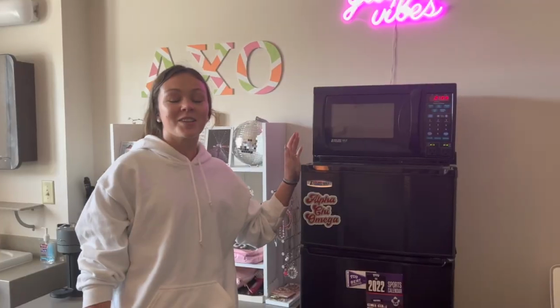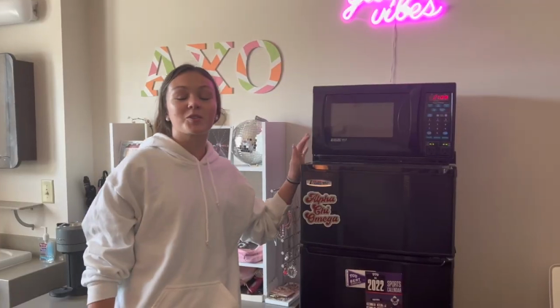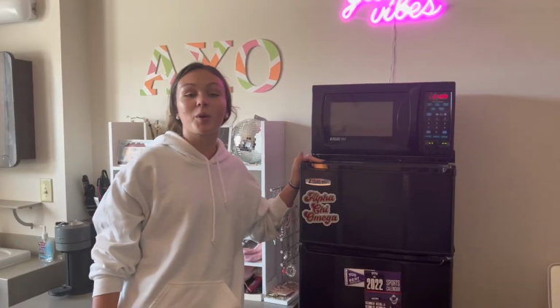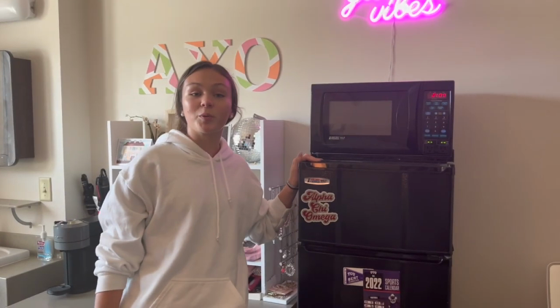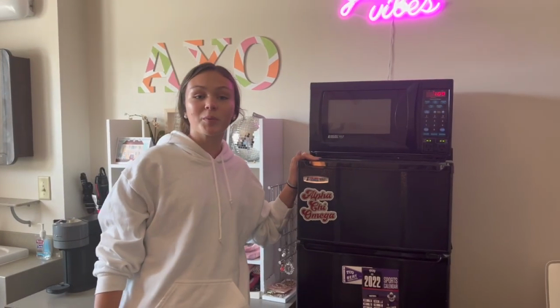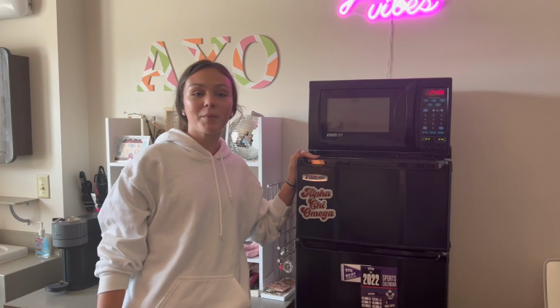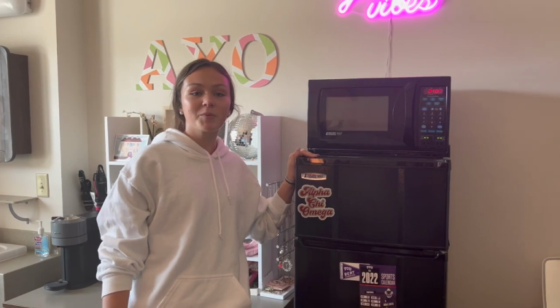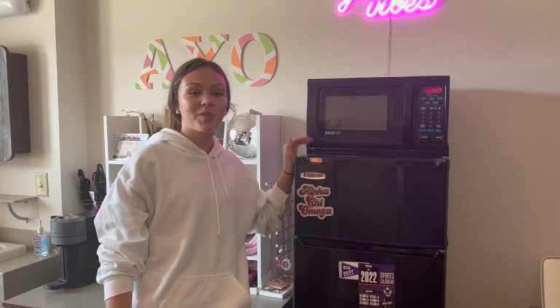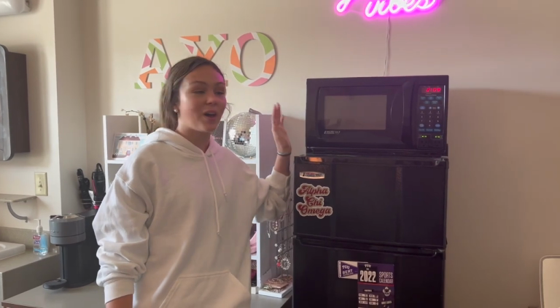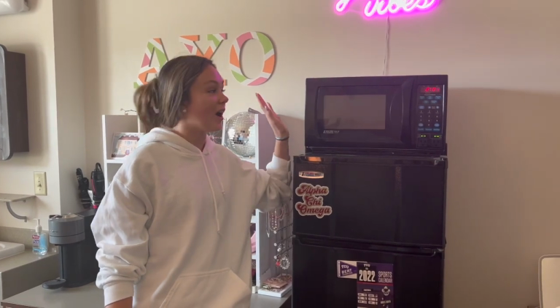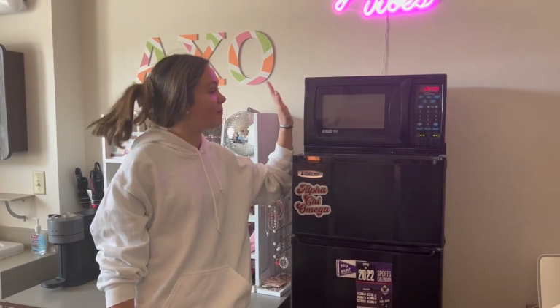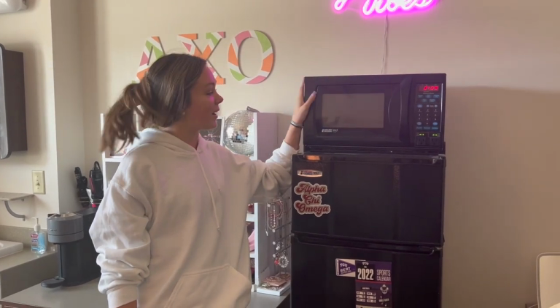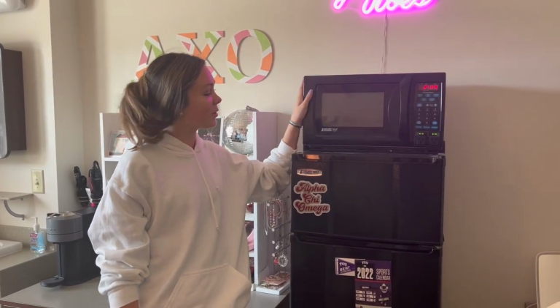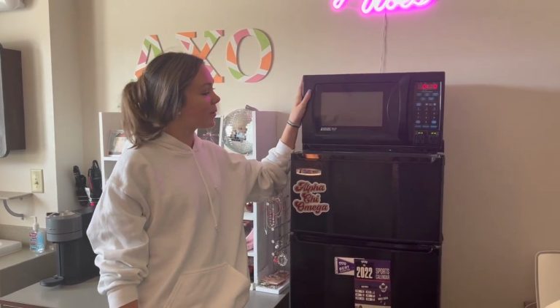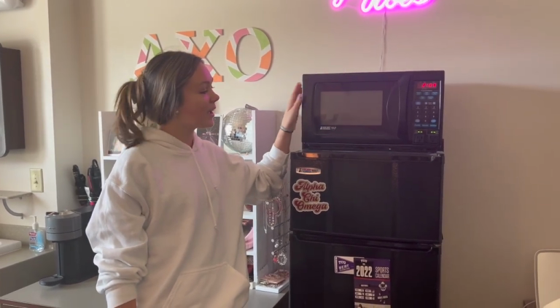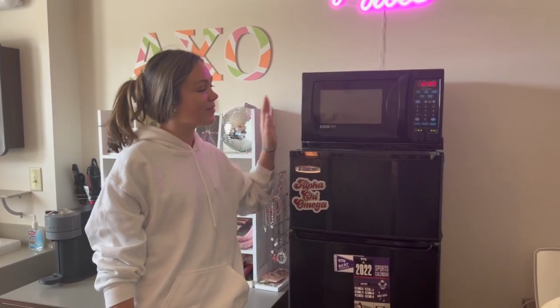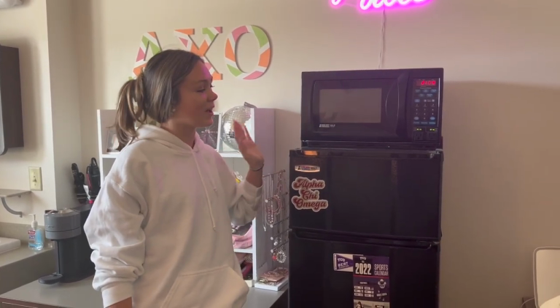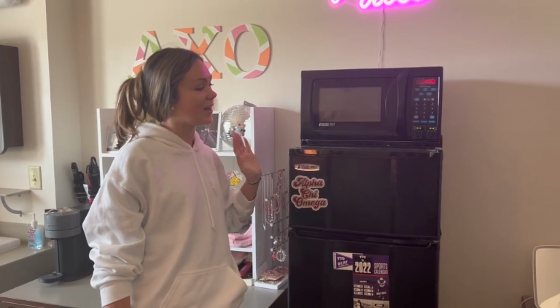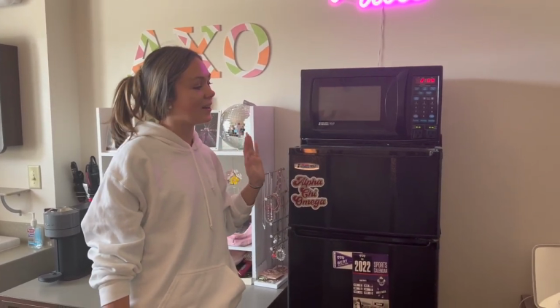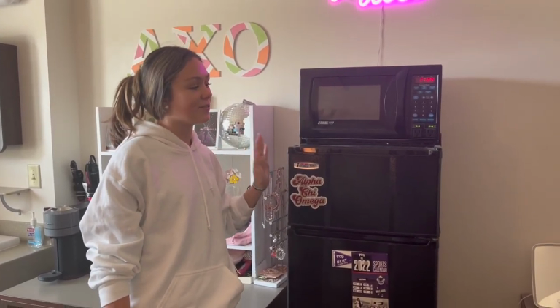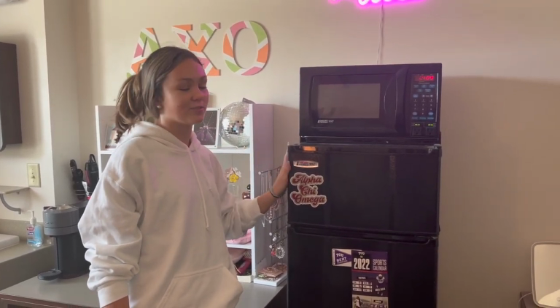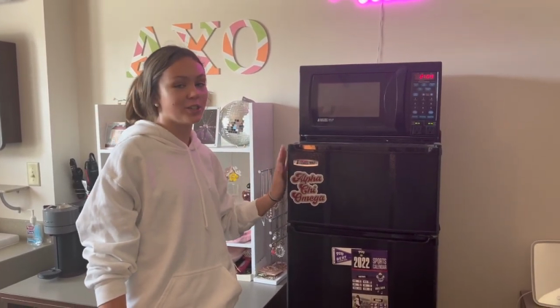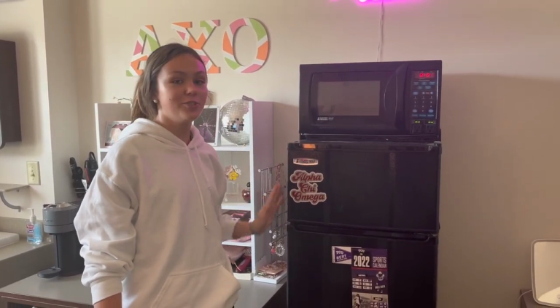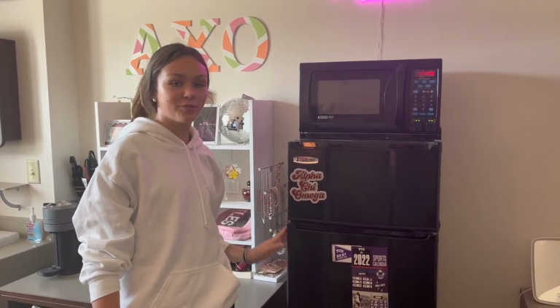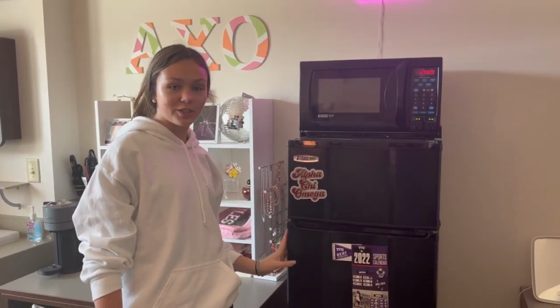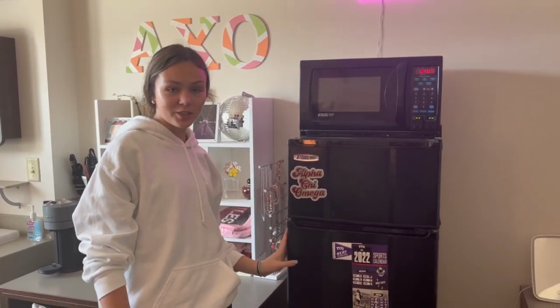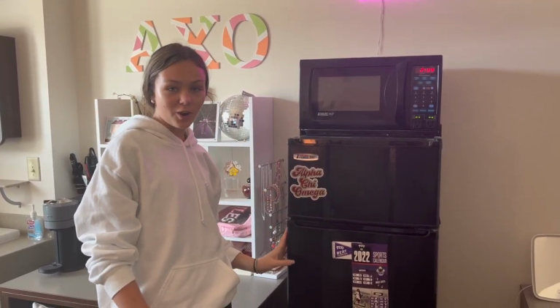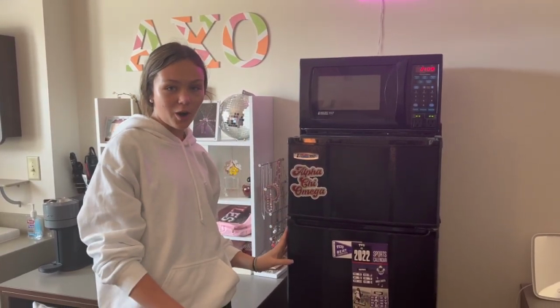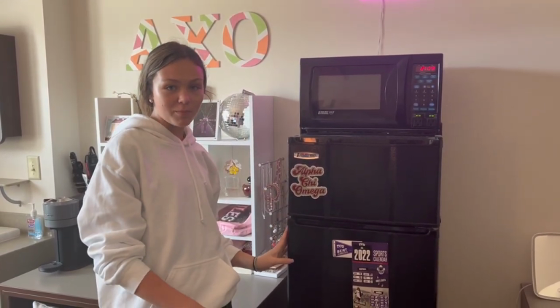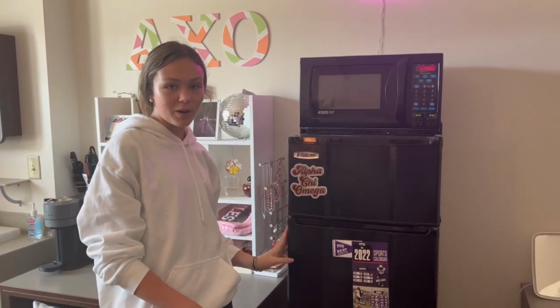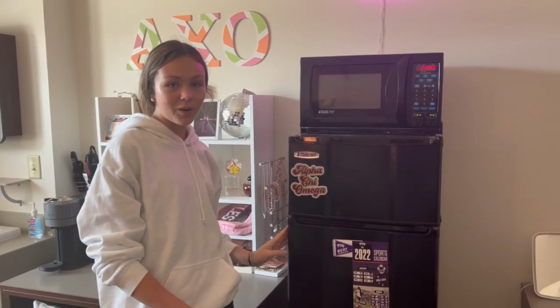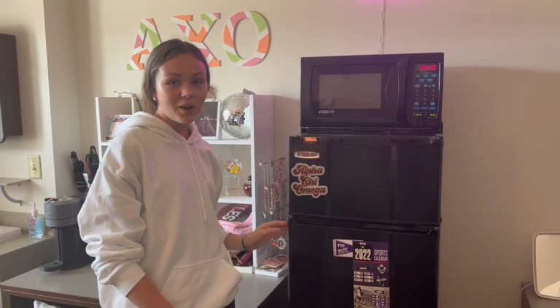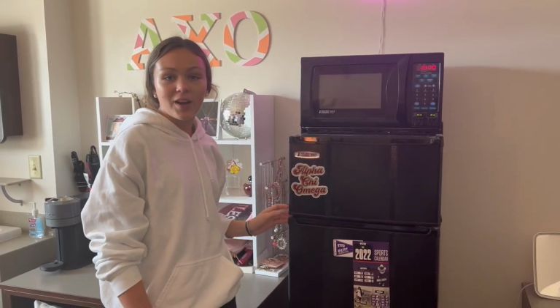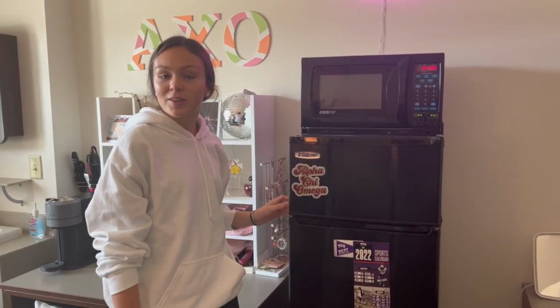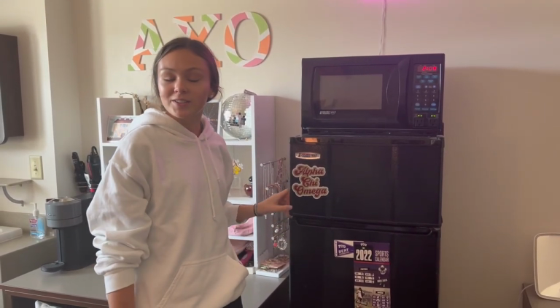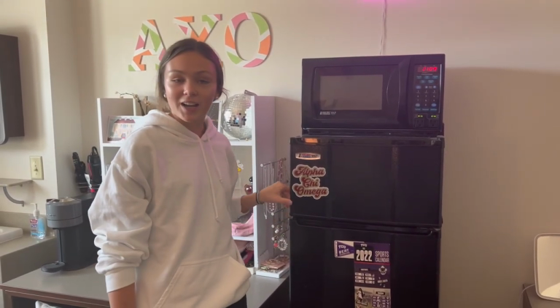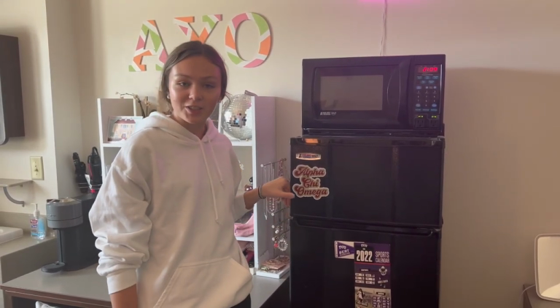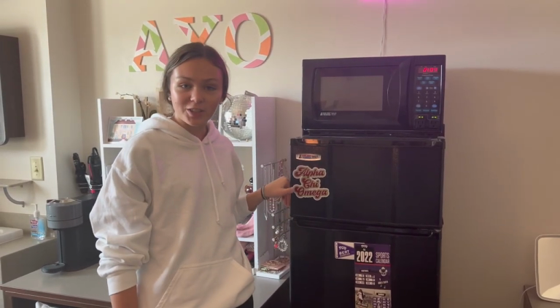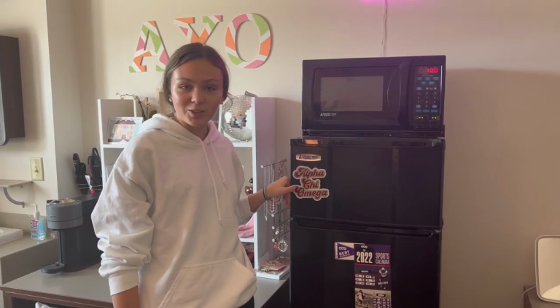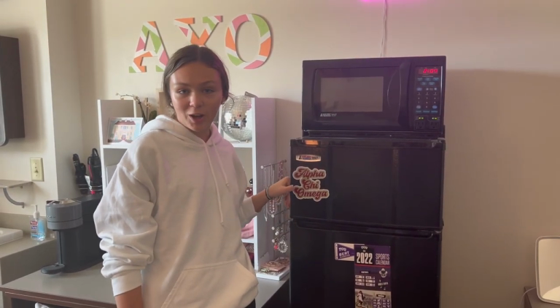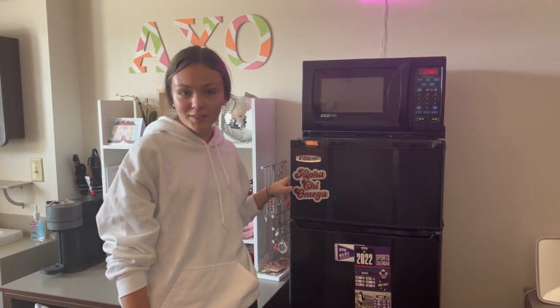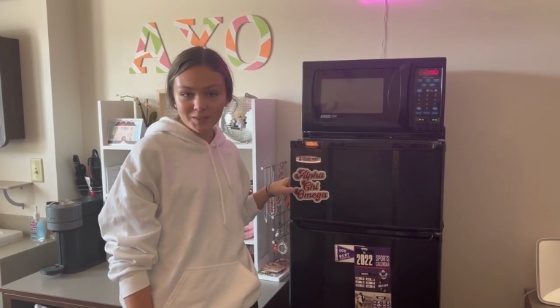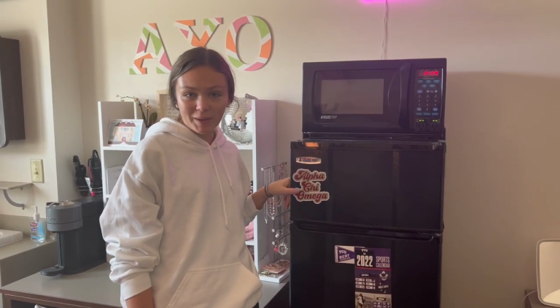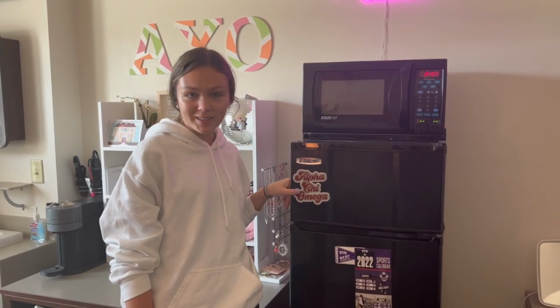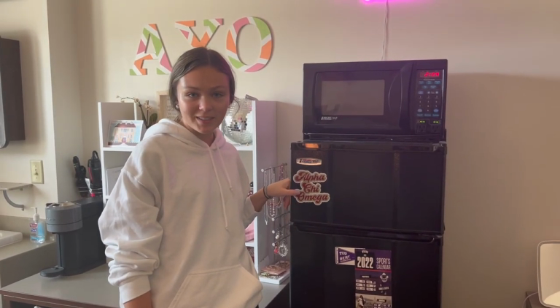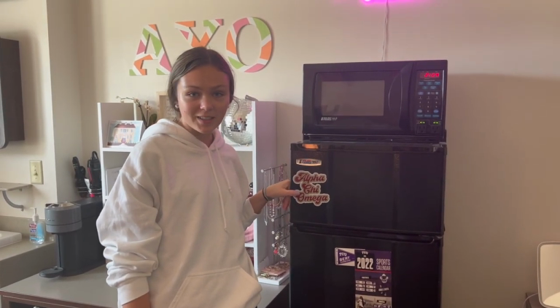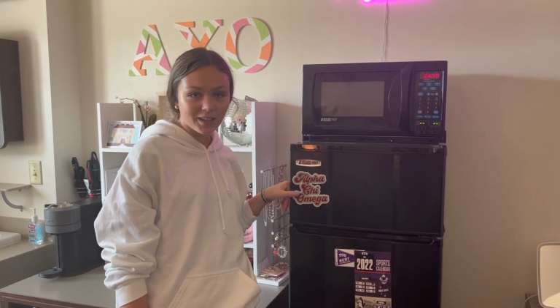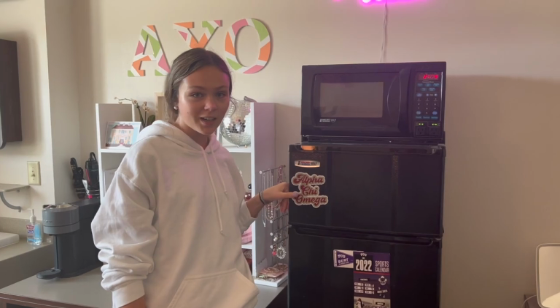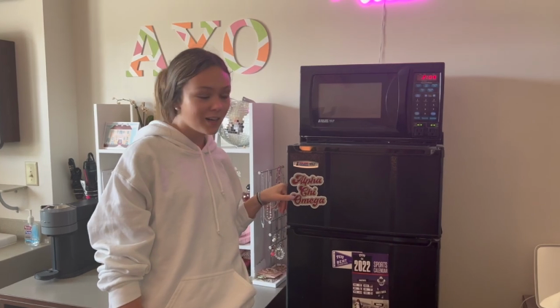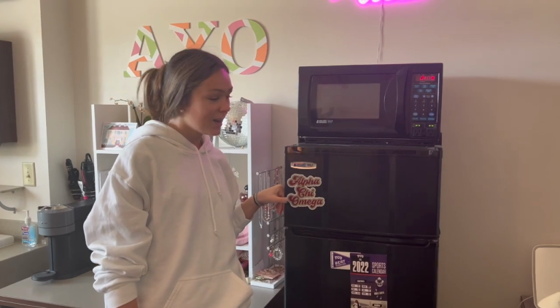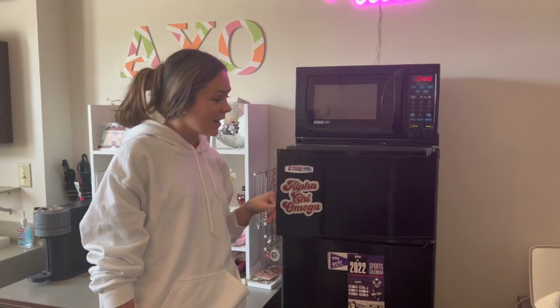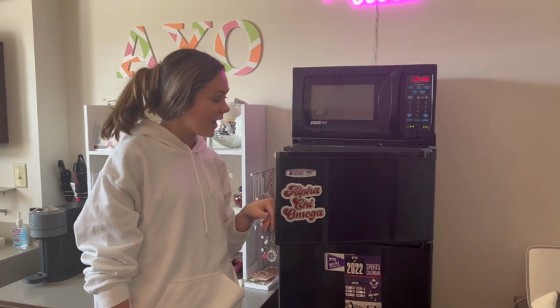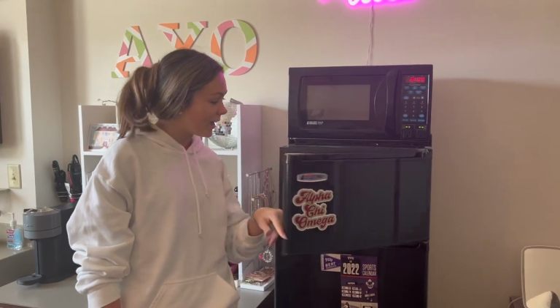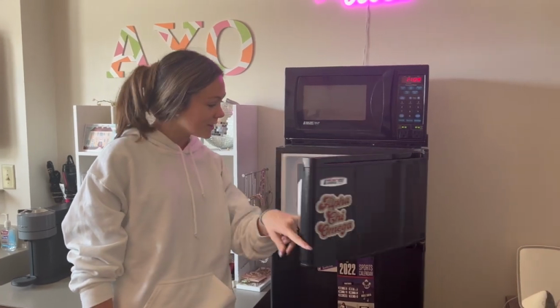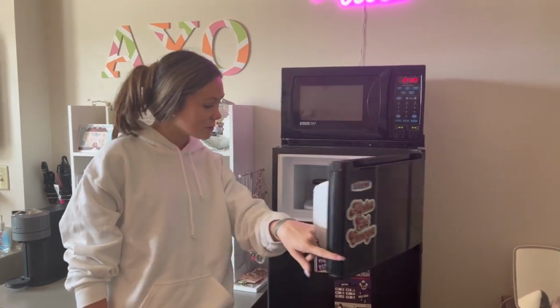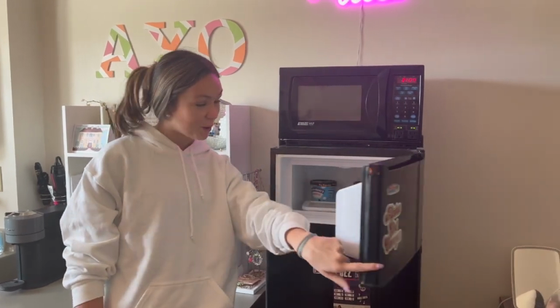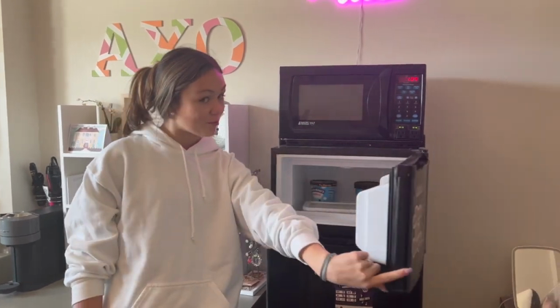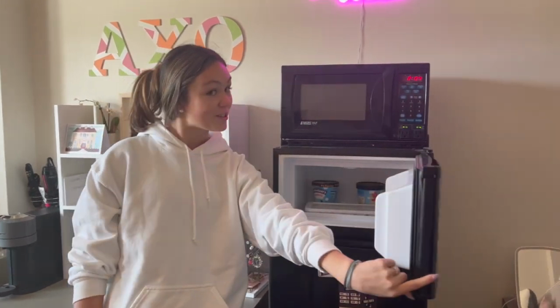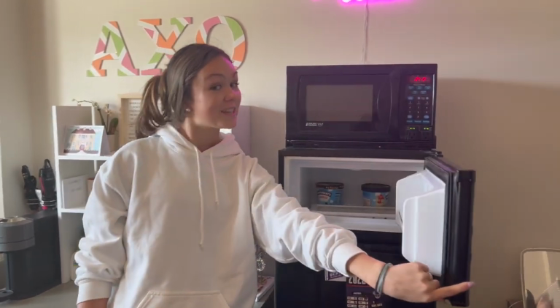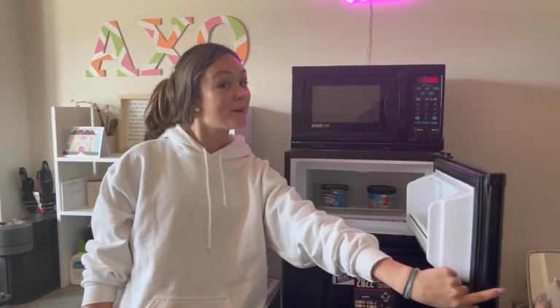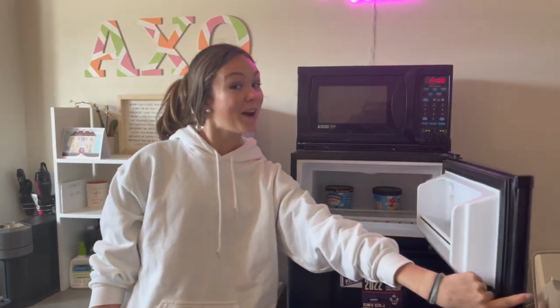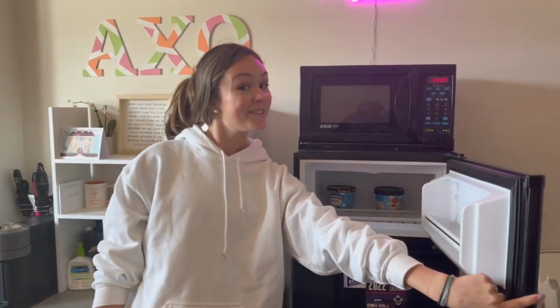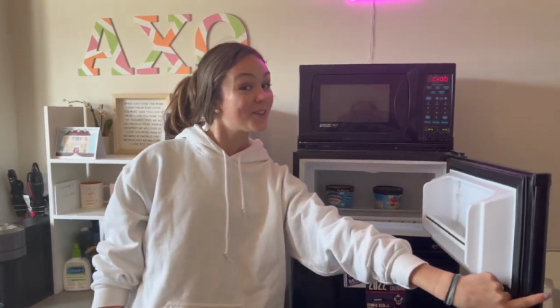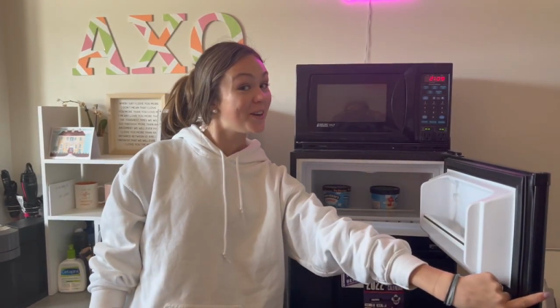Our room comes with a microwave and a fridge-freezer combo. There's actually a lot of space in here, and it's perfect to keep ice cream.